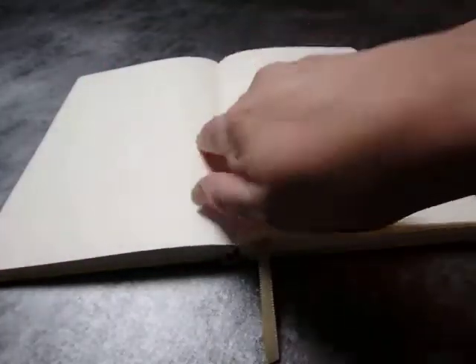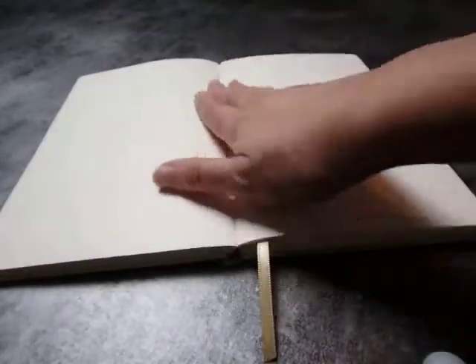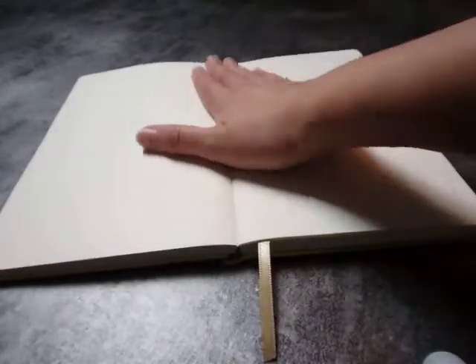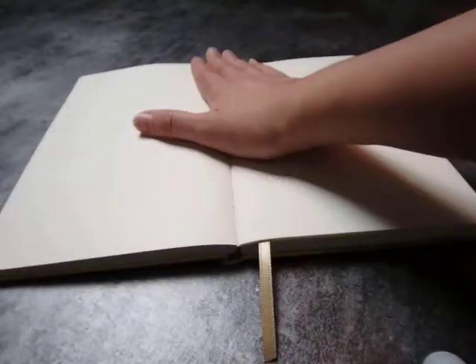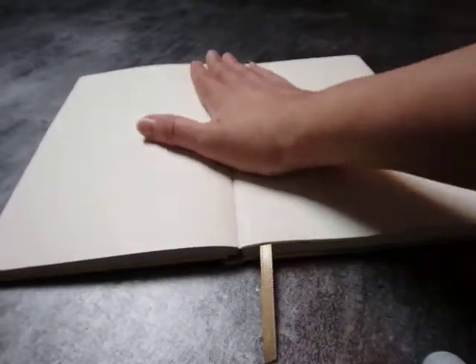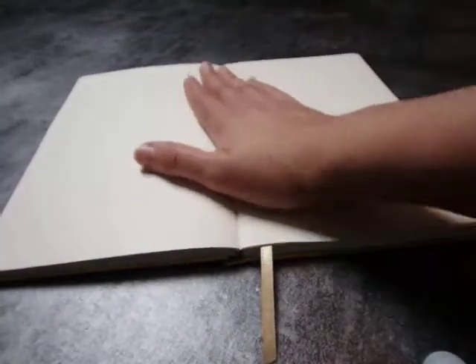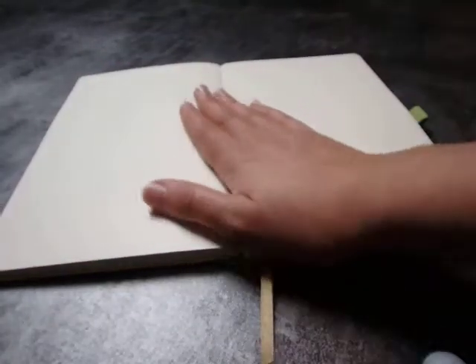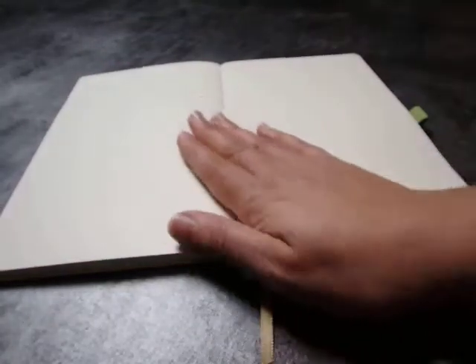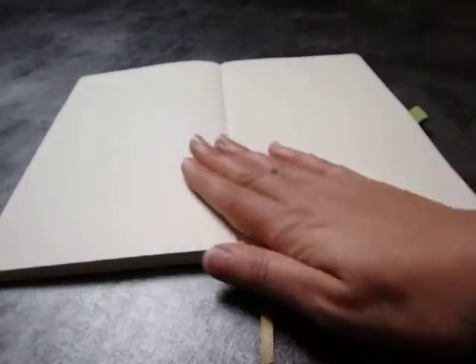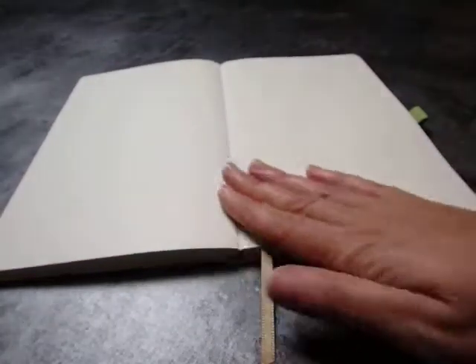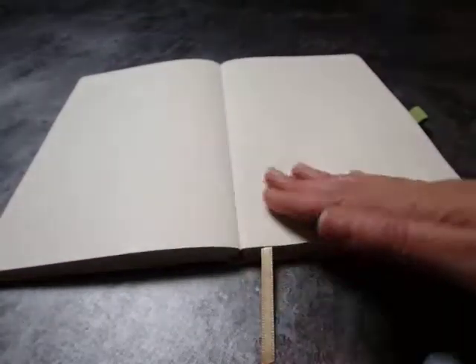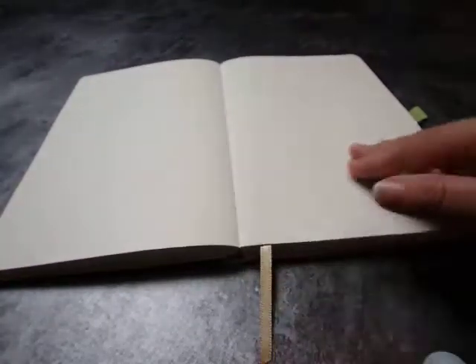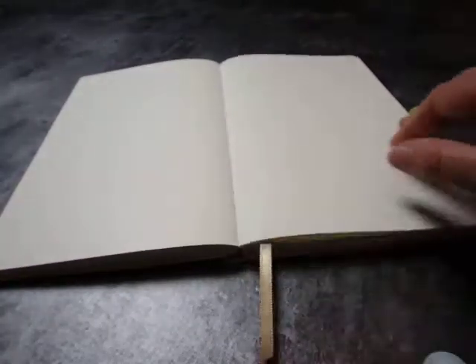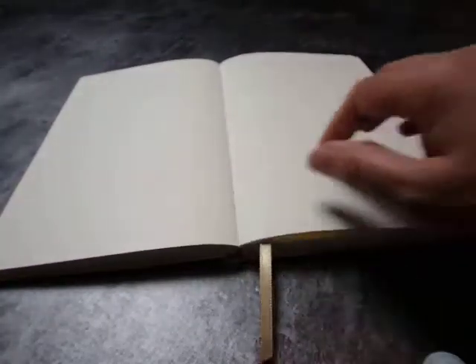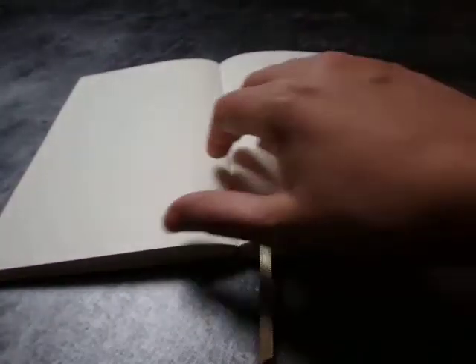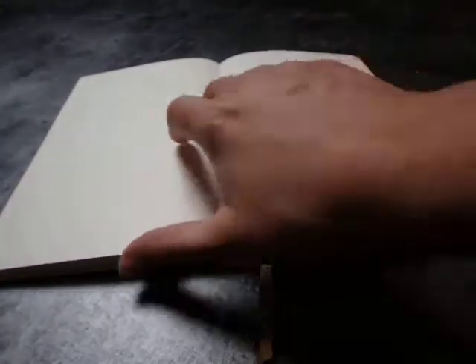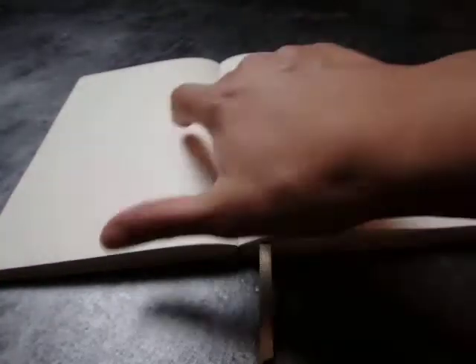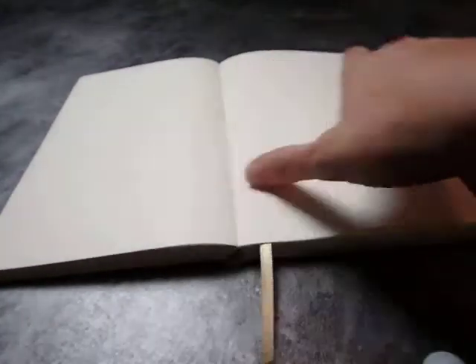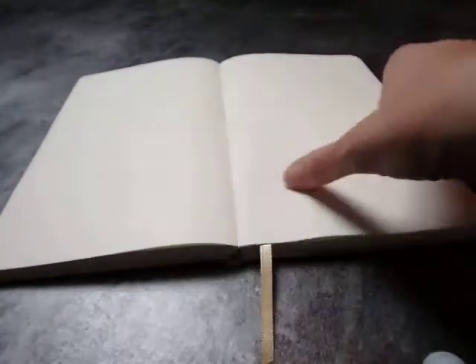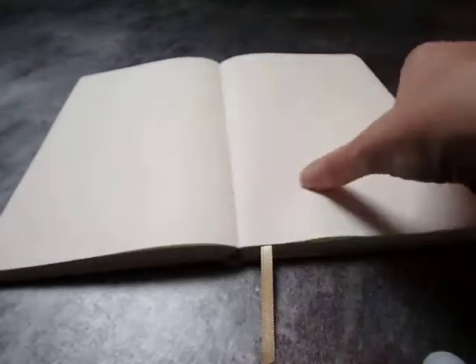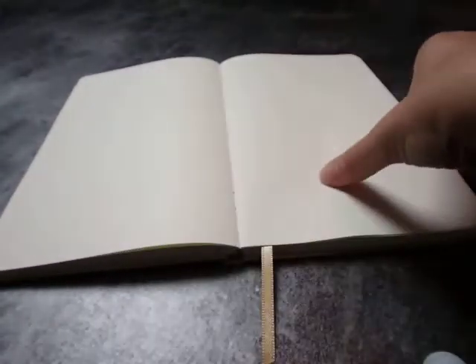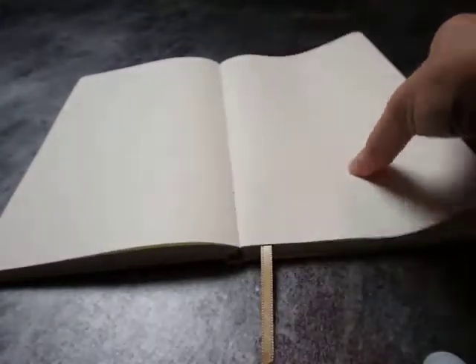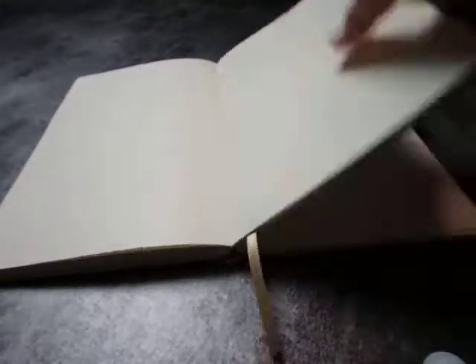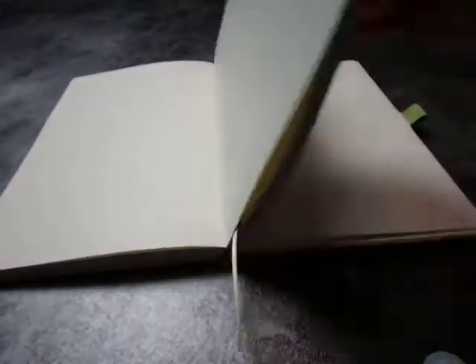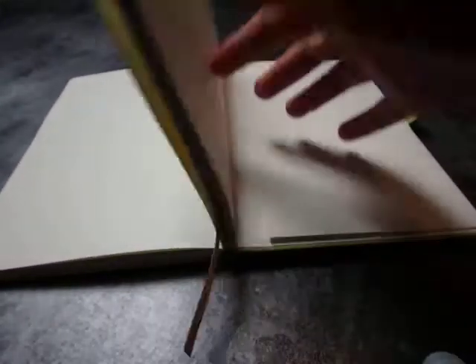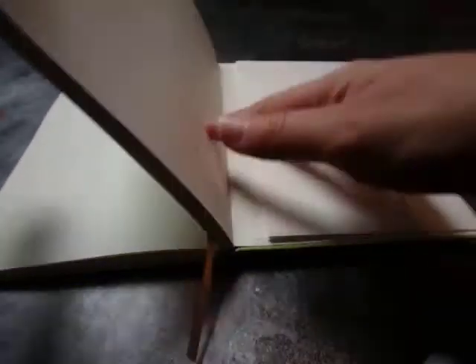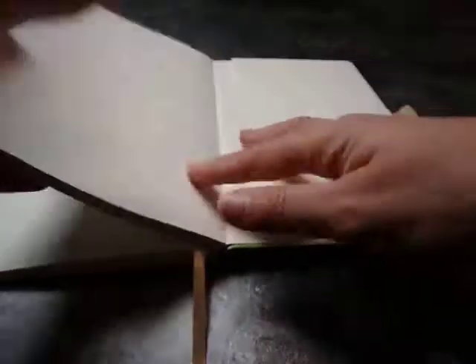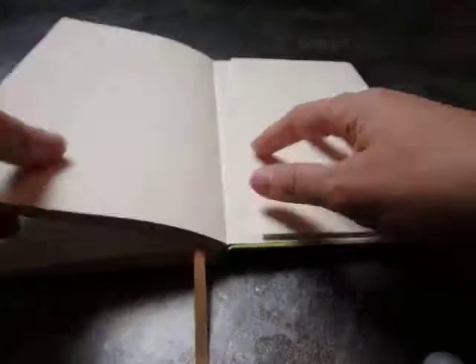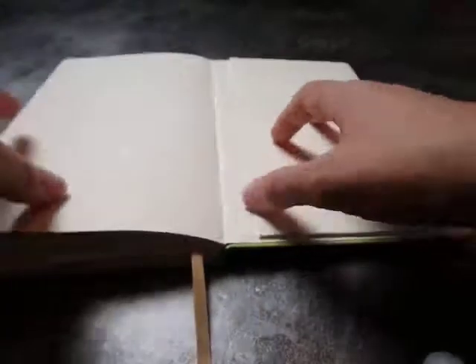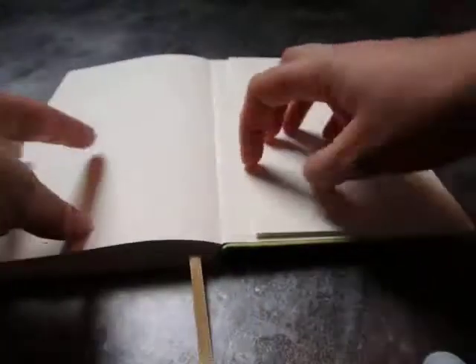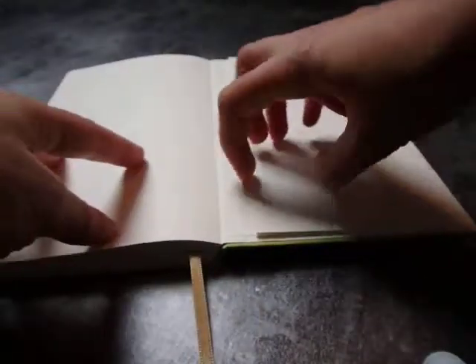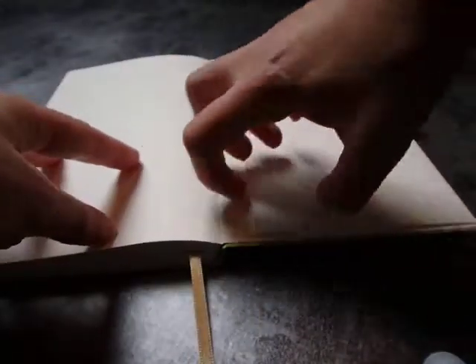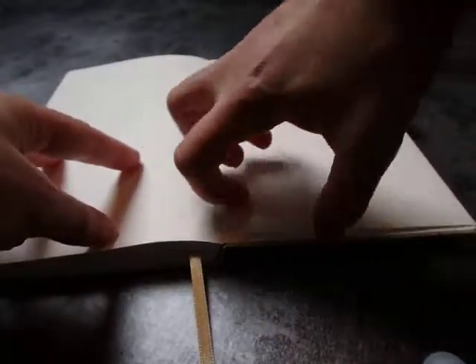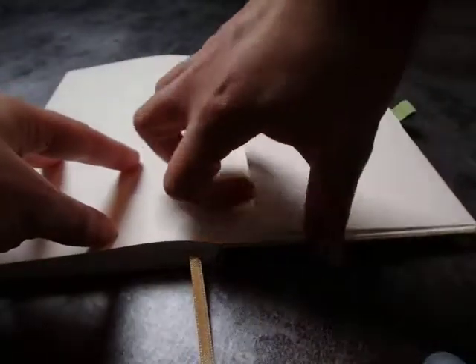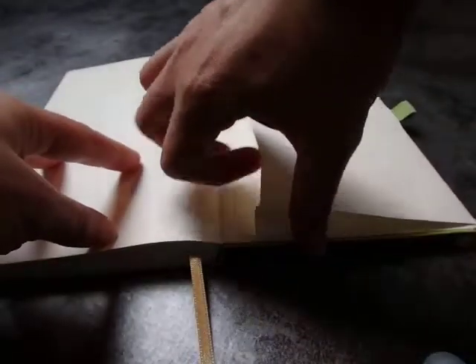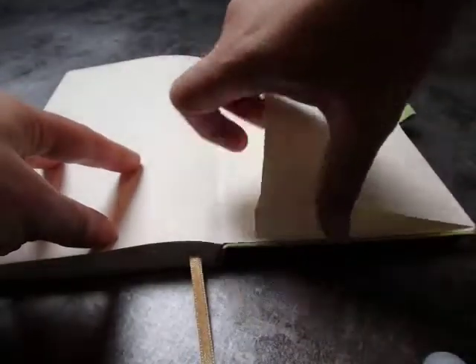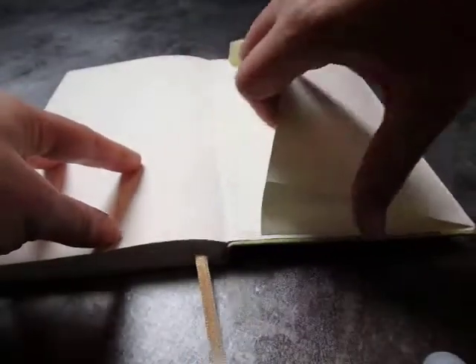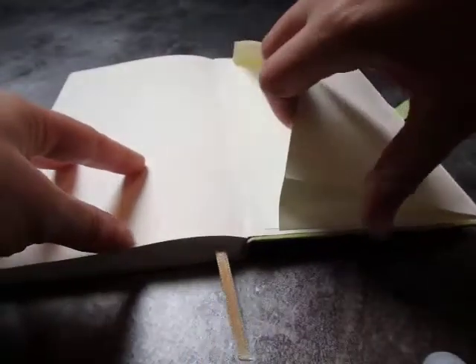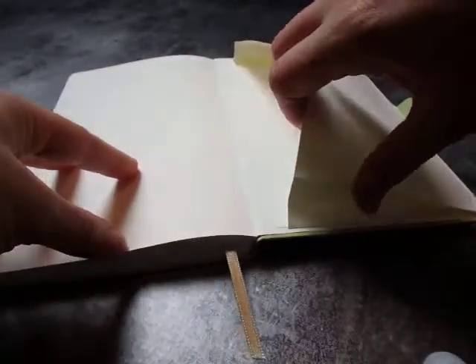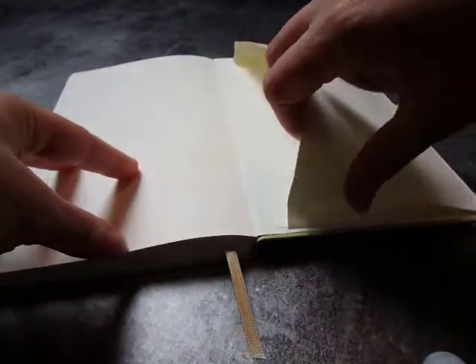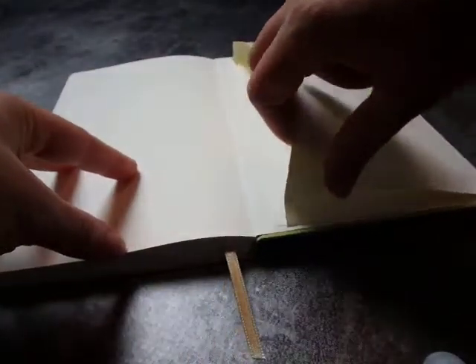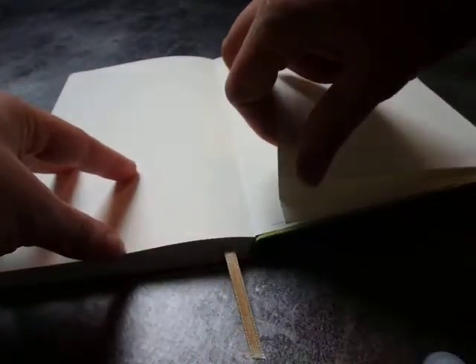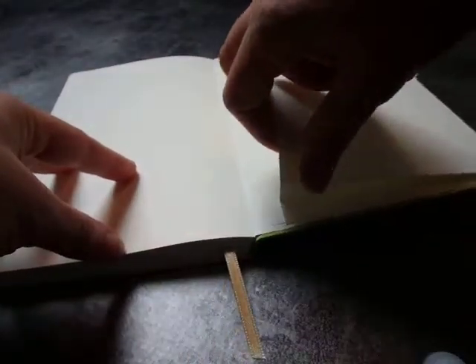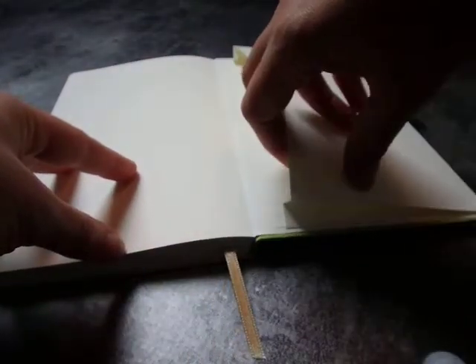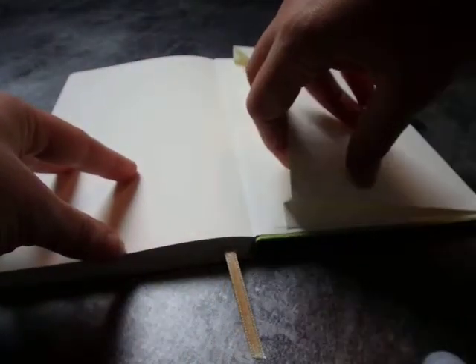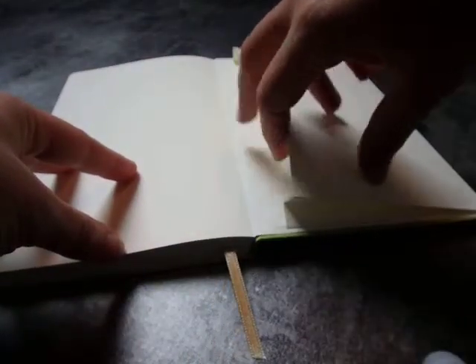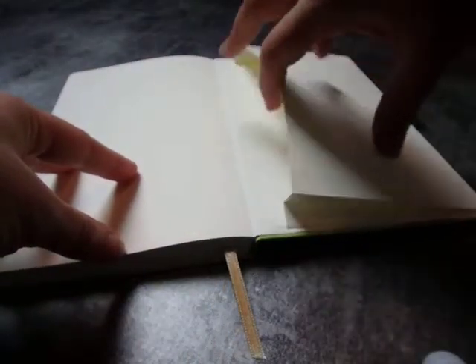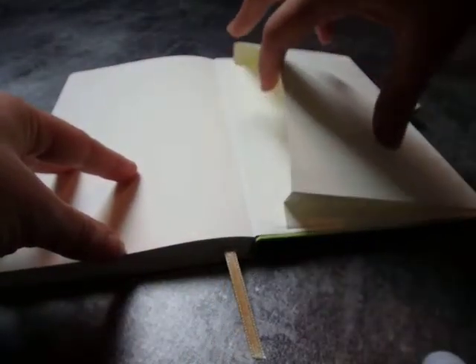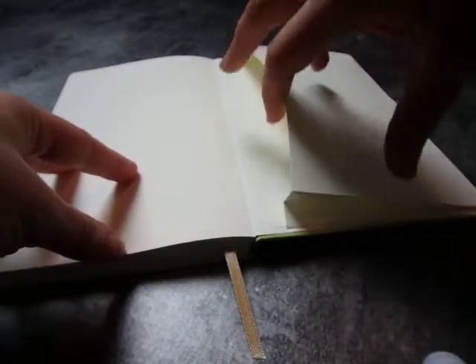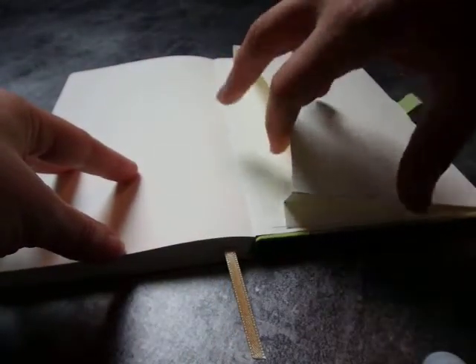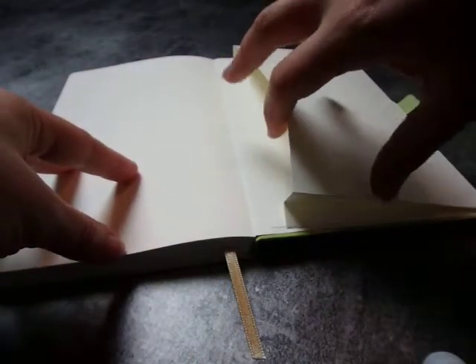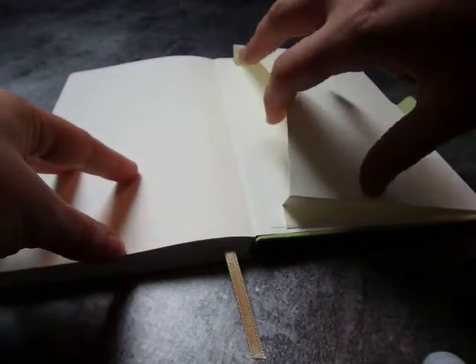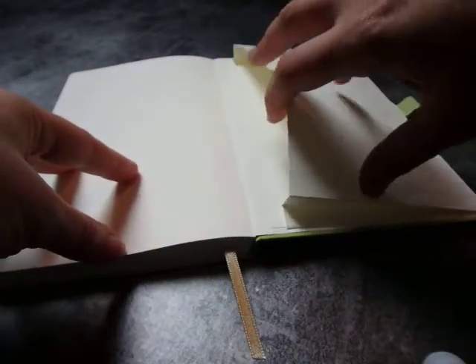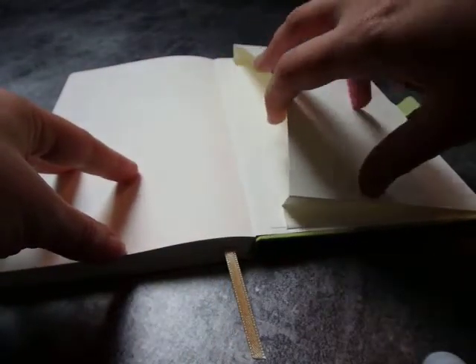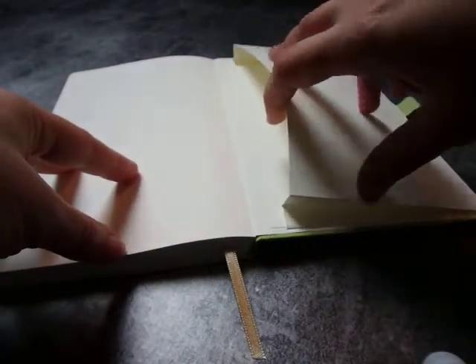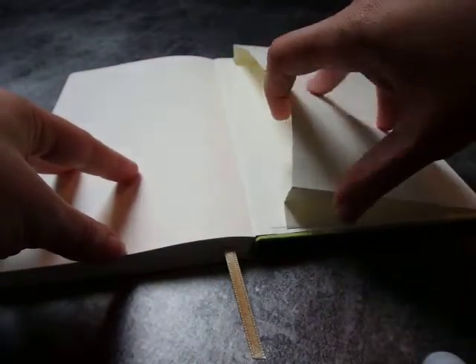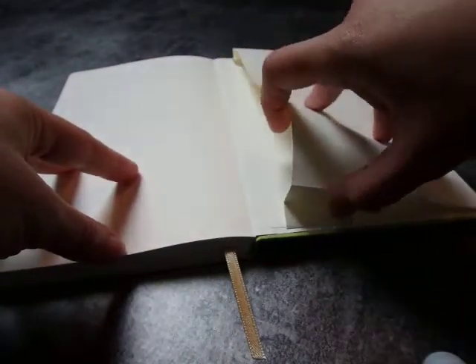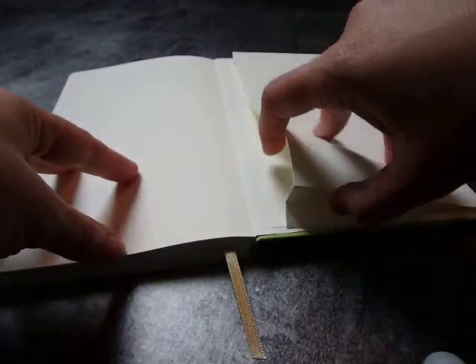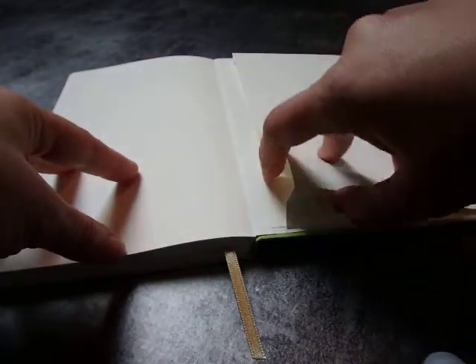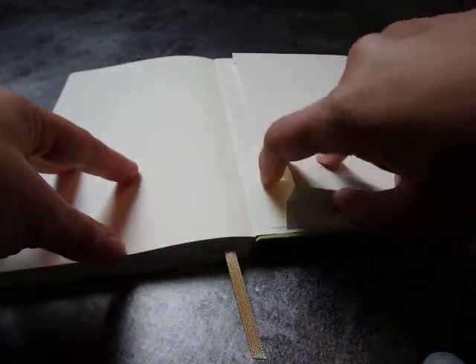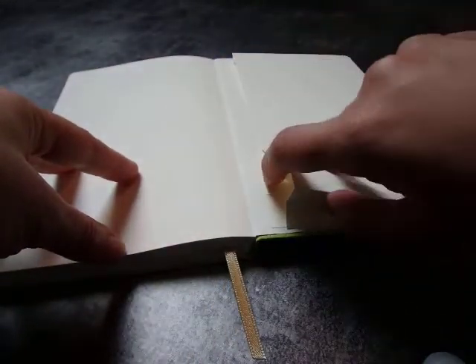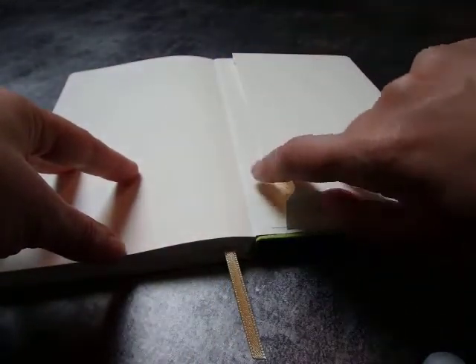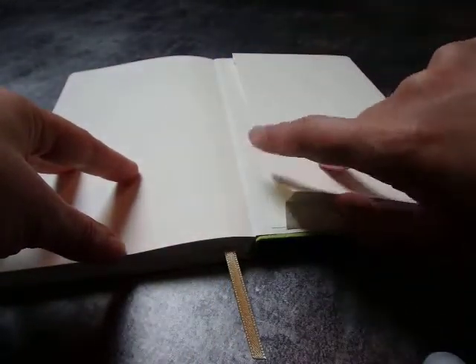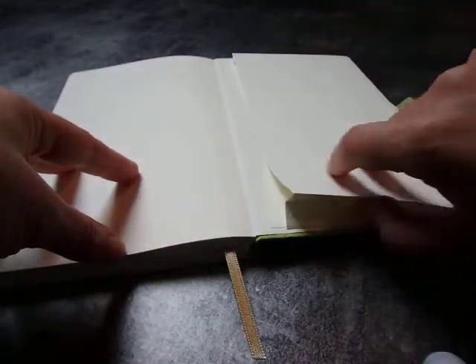It's a nice quality notebook. At the end you've got a paper pouch, which is very fragile.